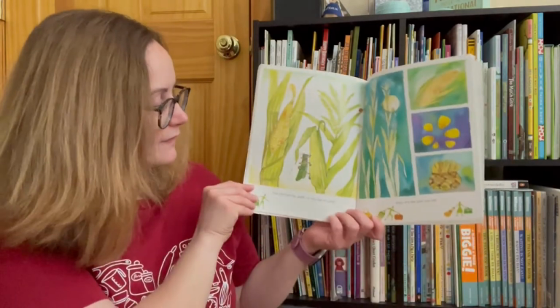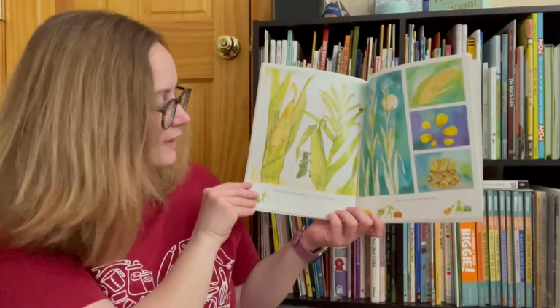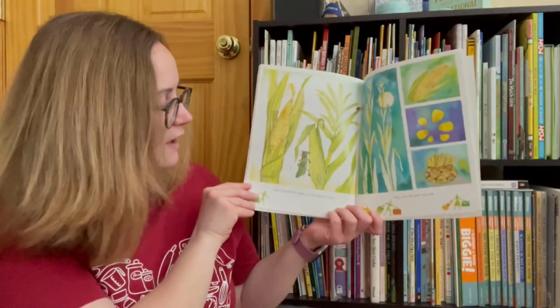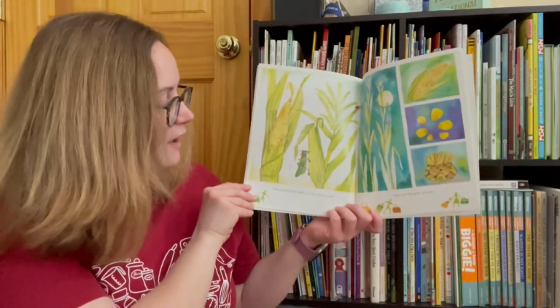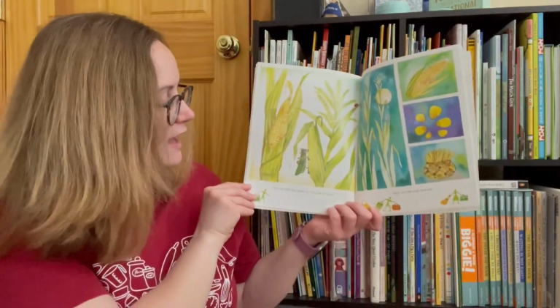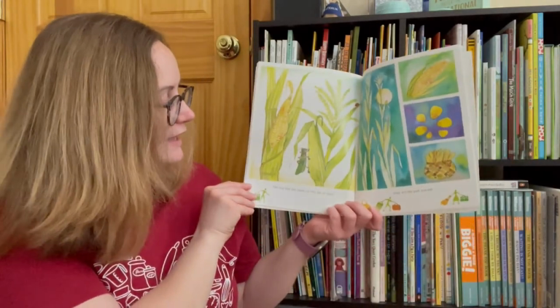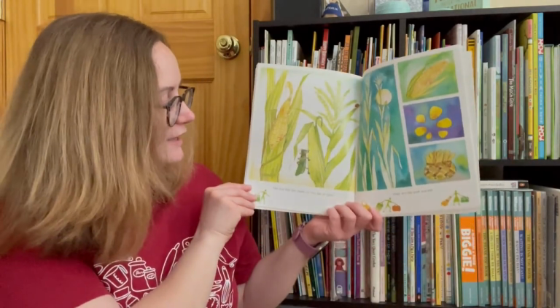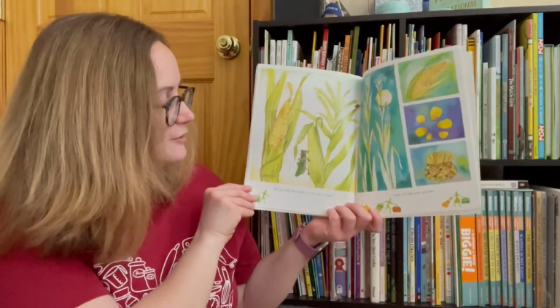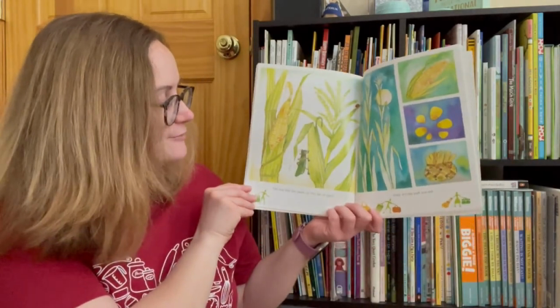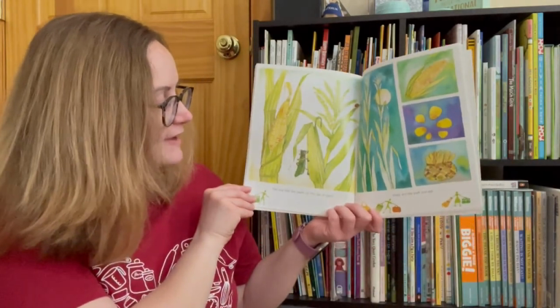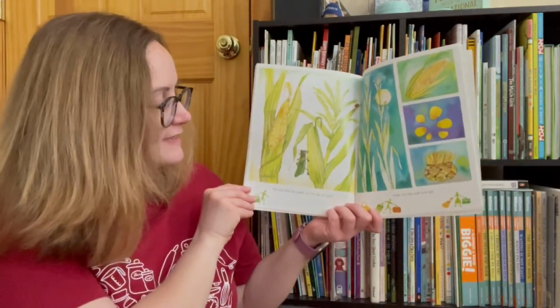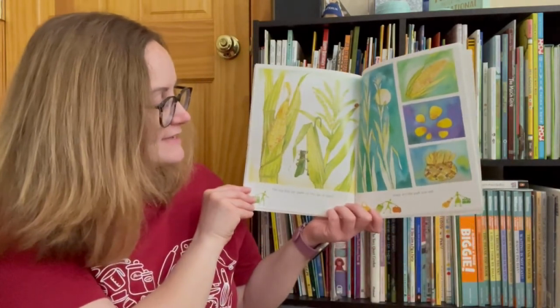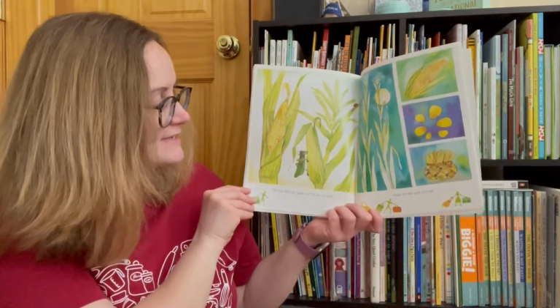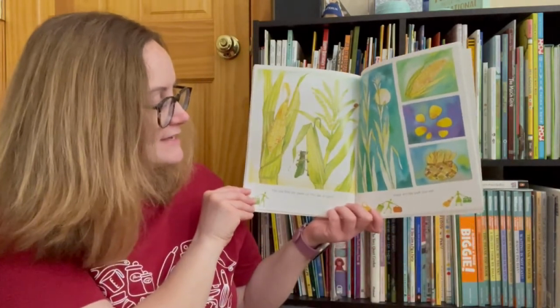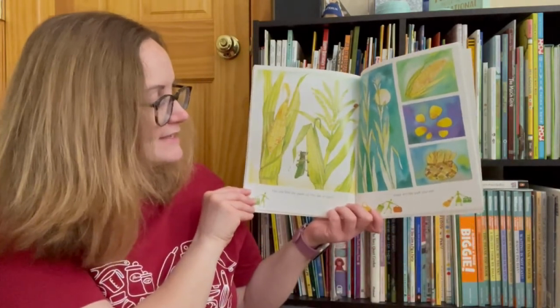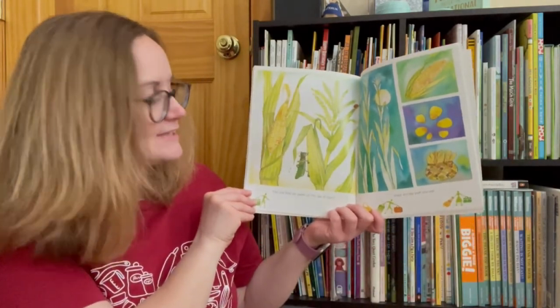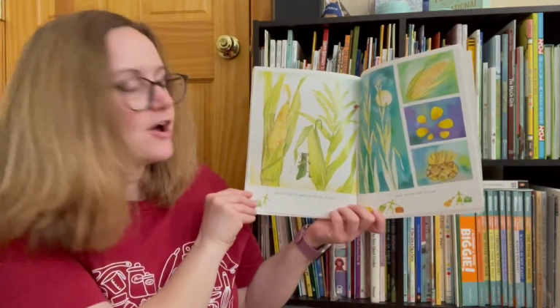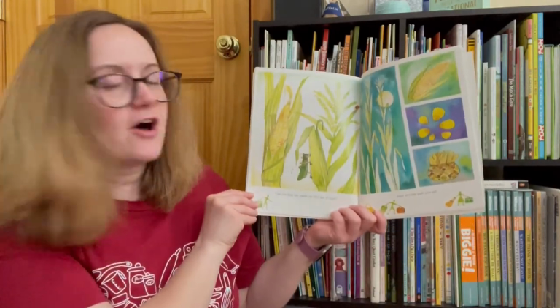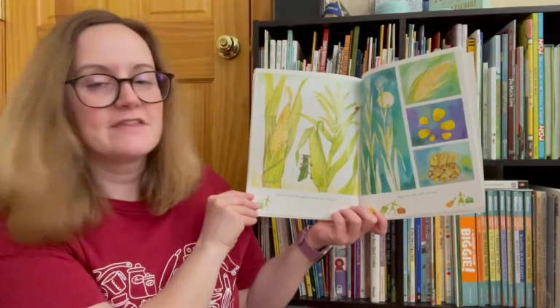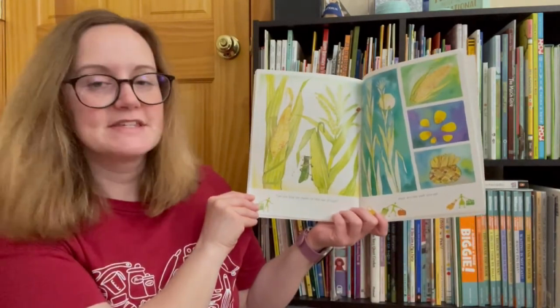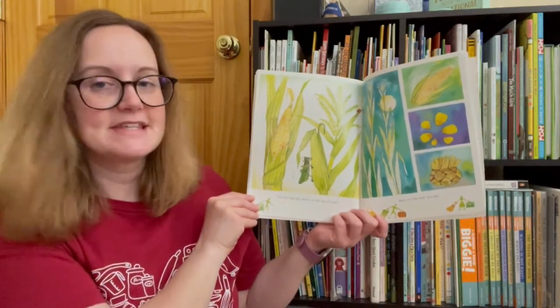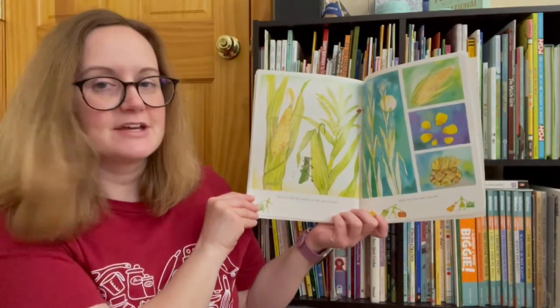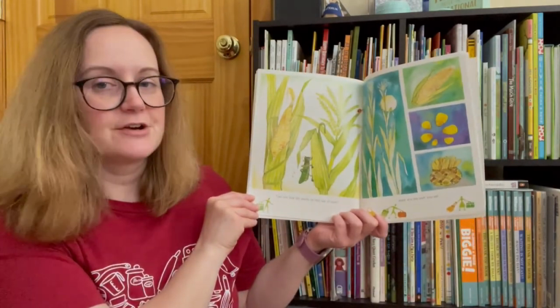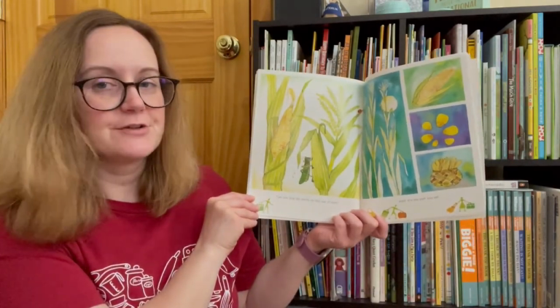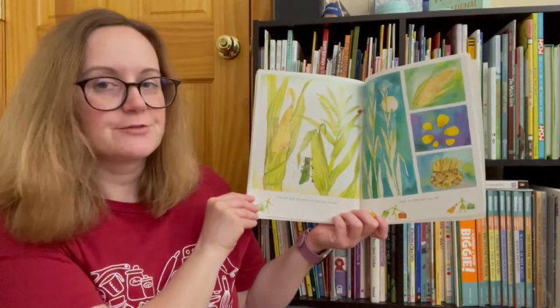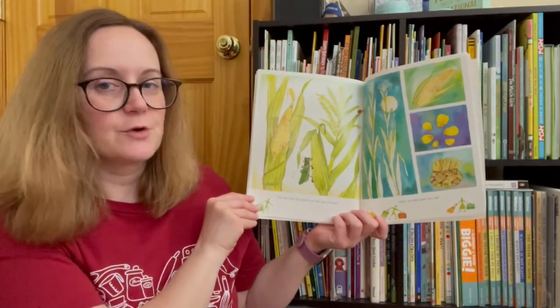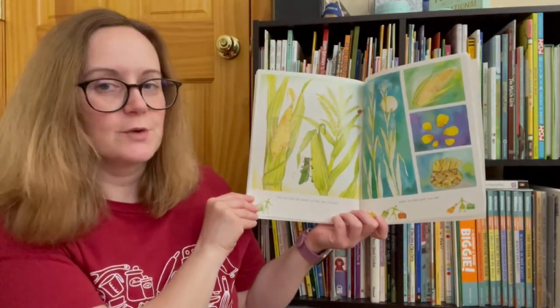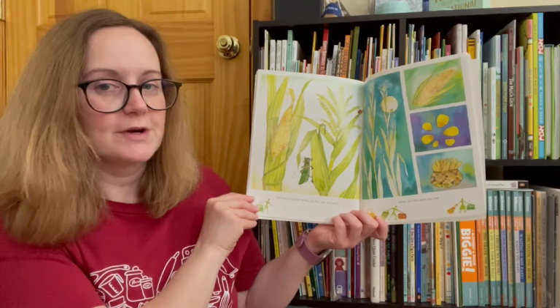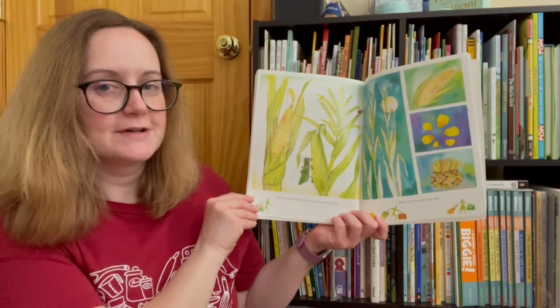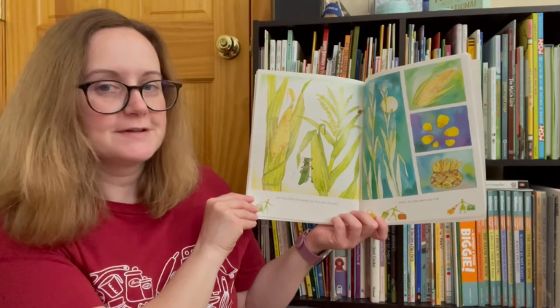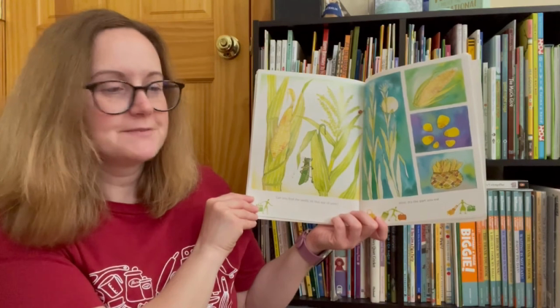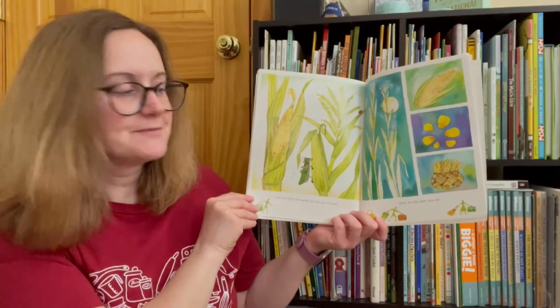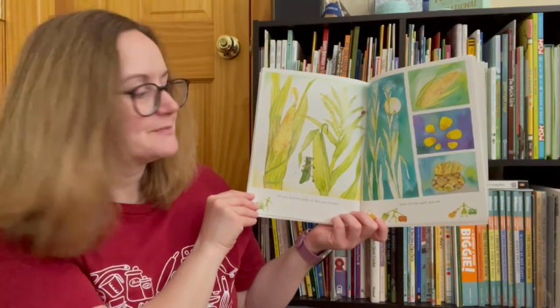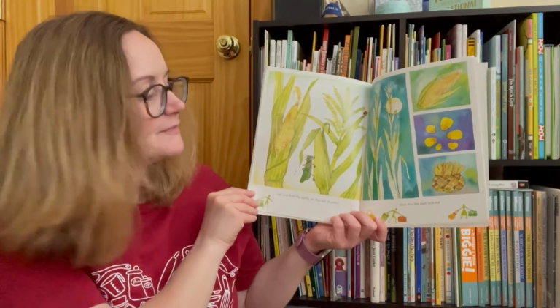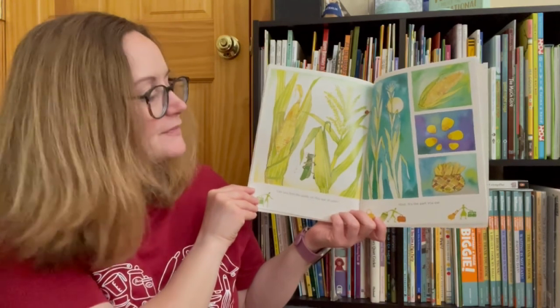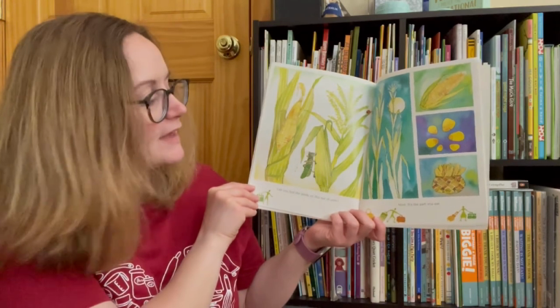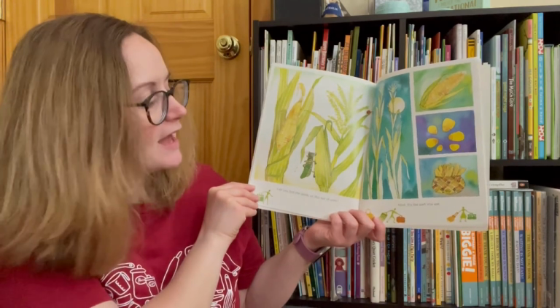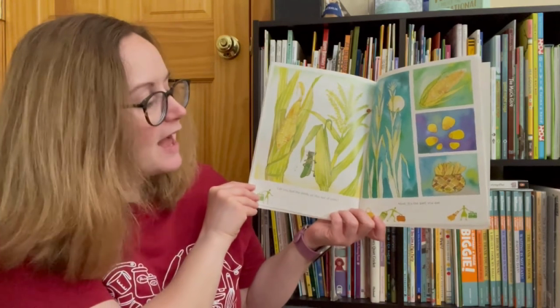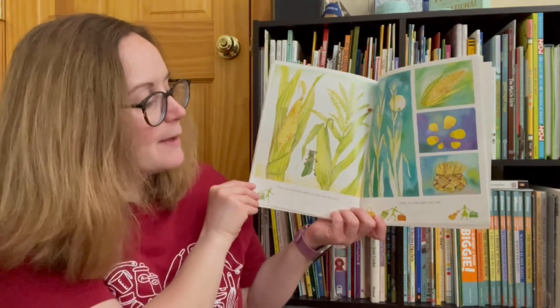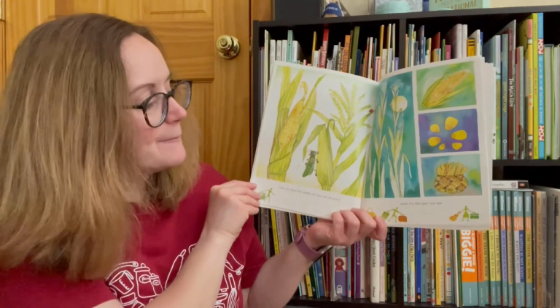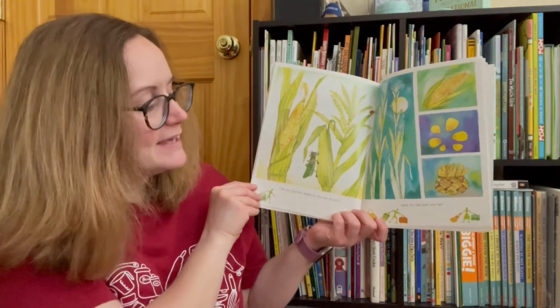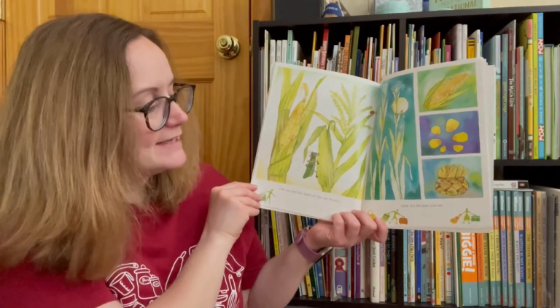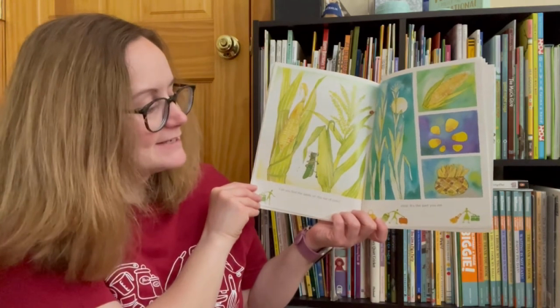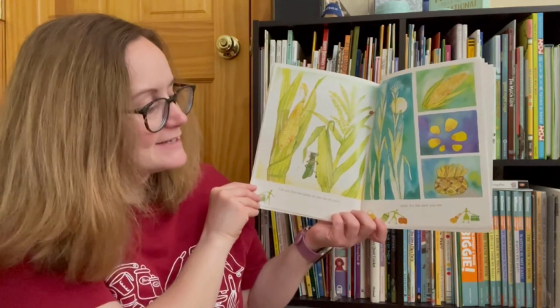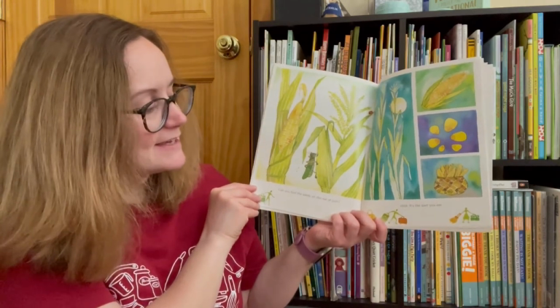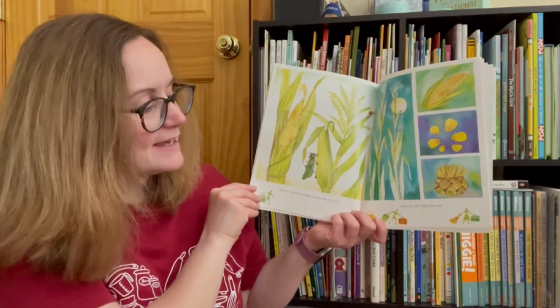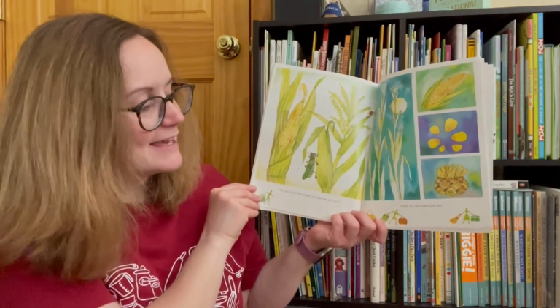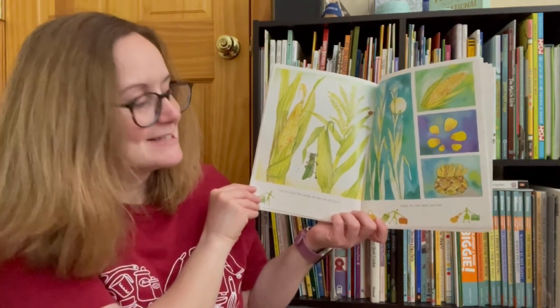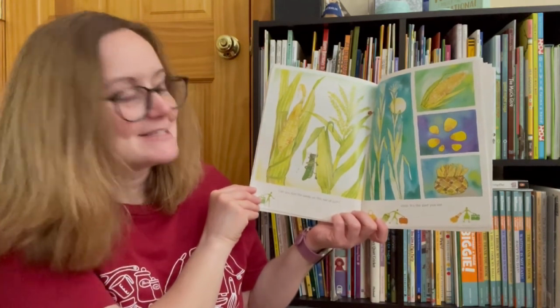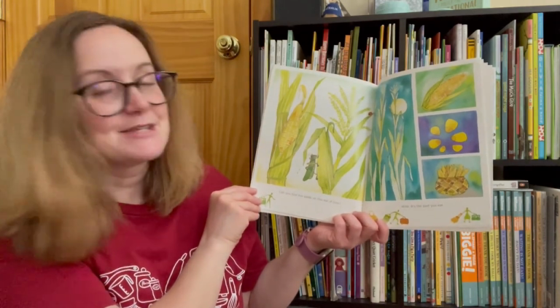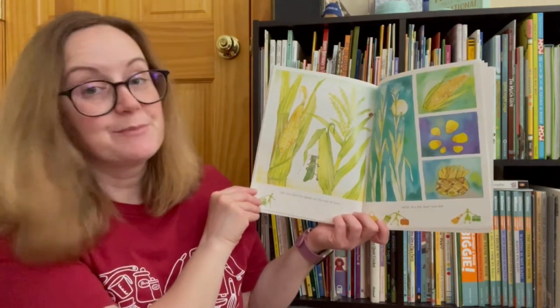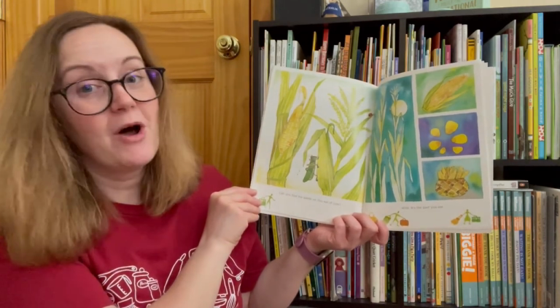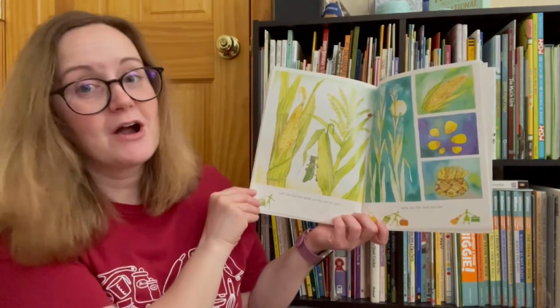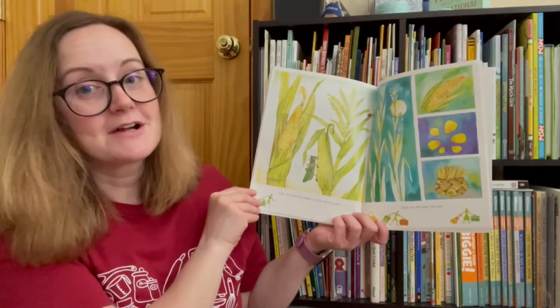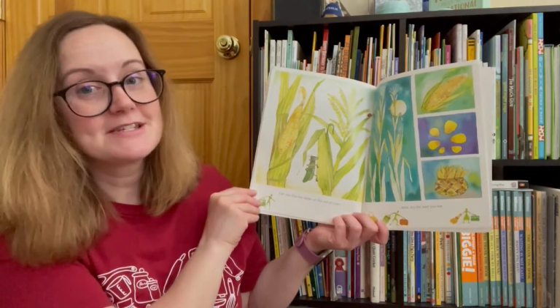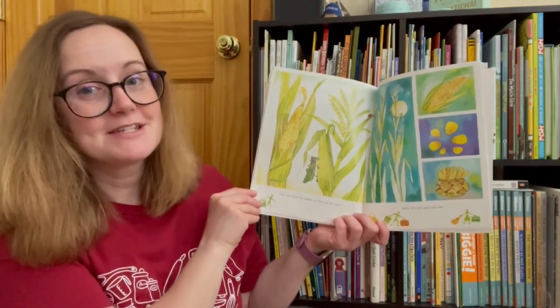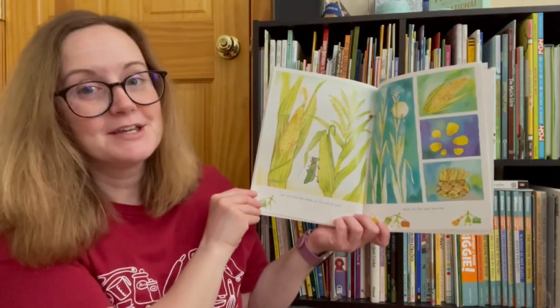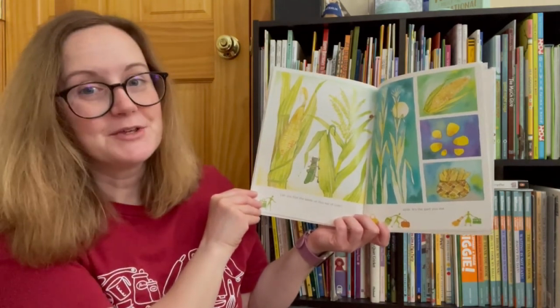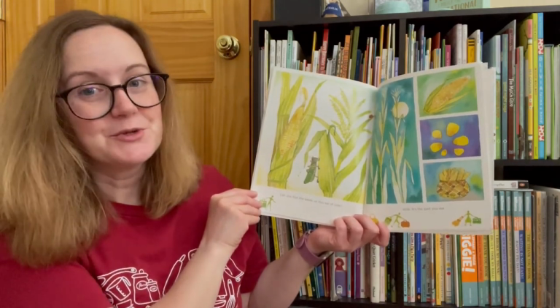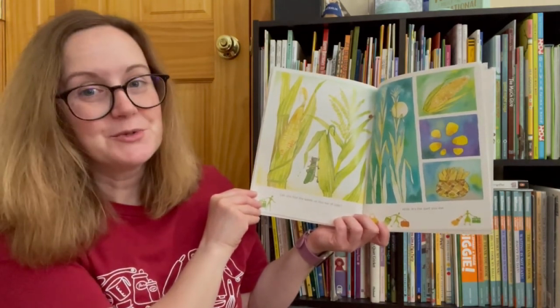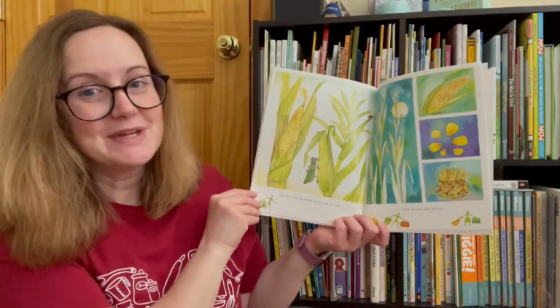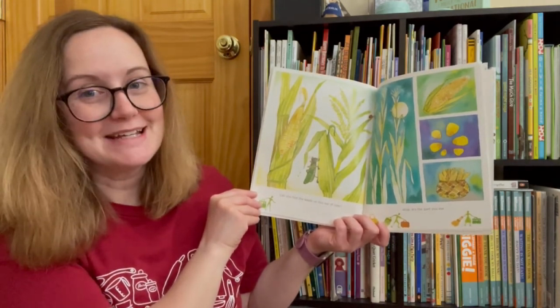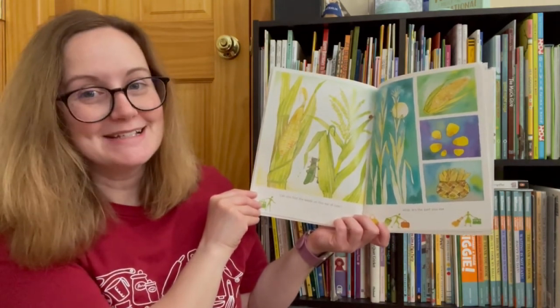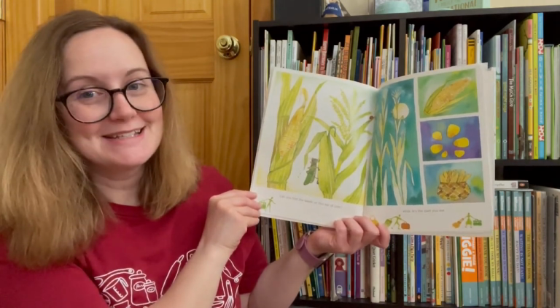Can you find the seeds on this ear of corn? Hint — it's the part you eat.